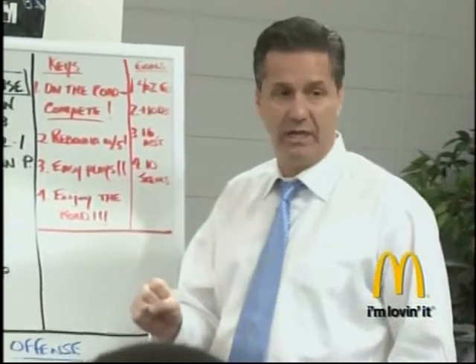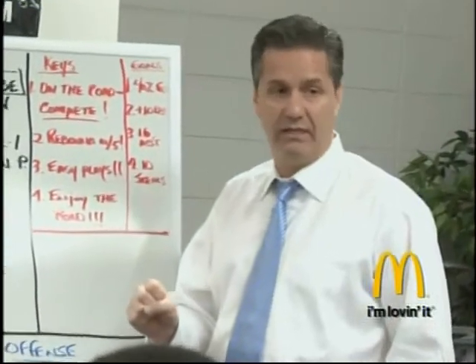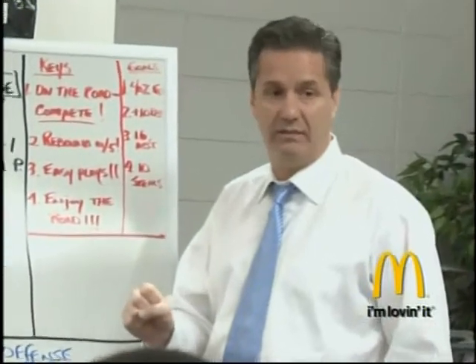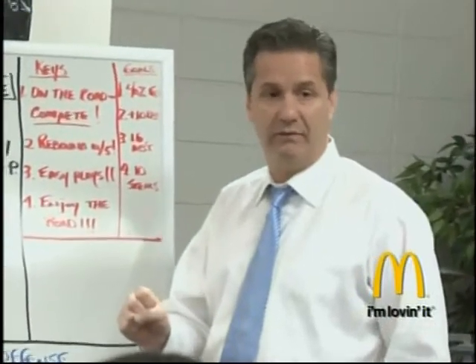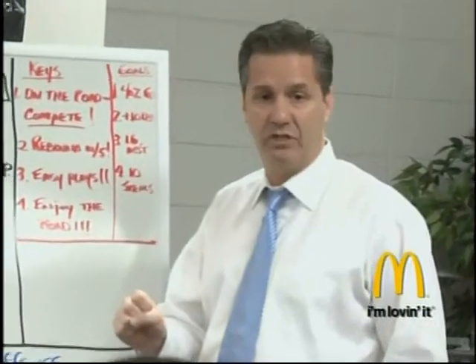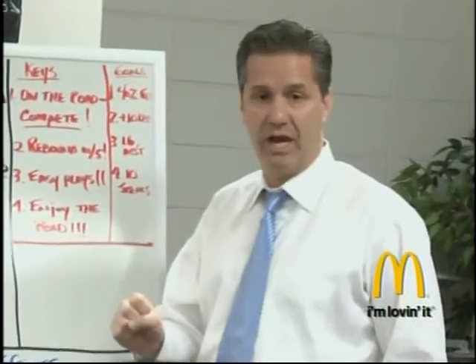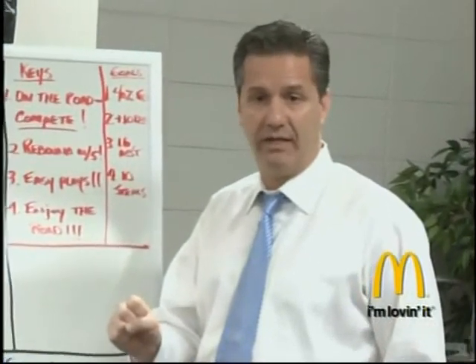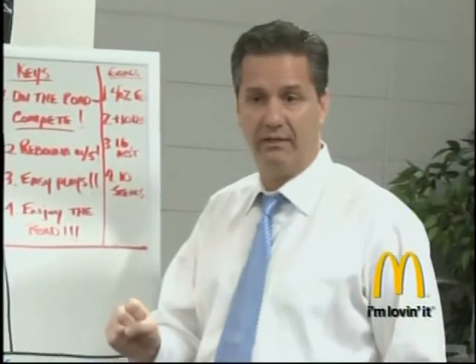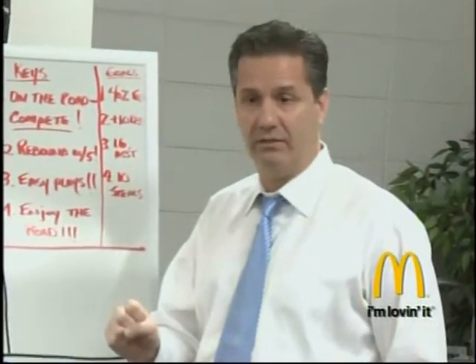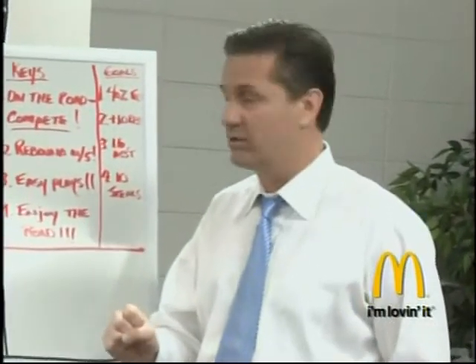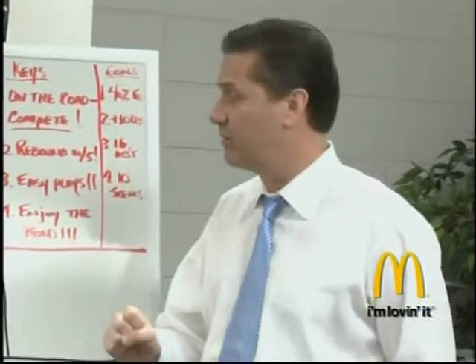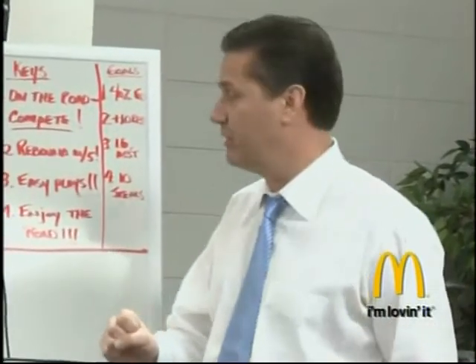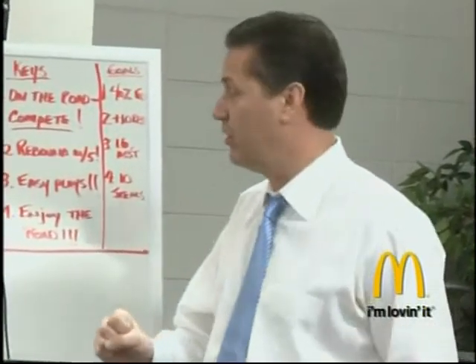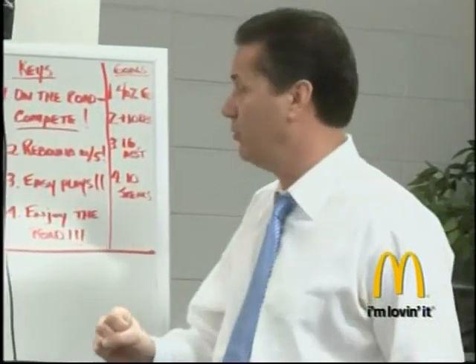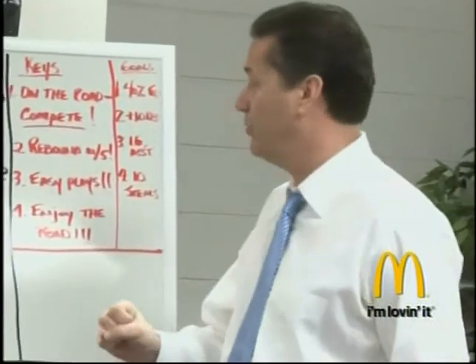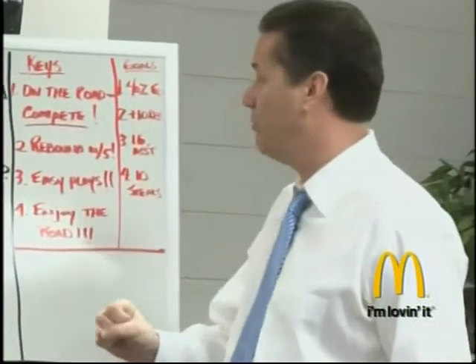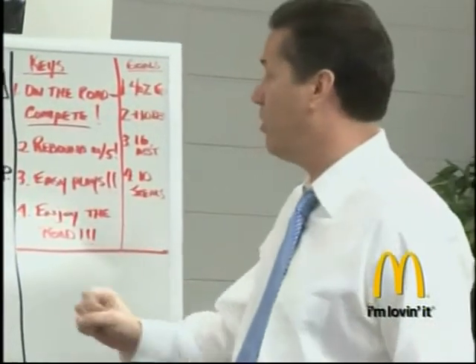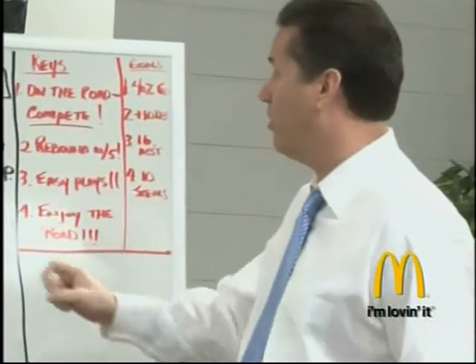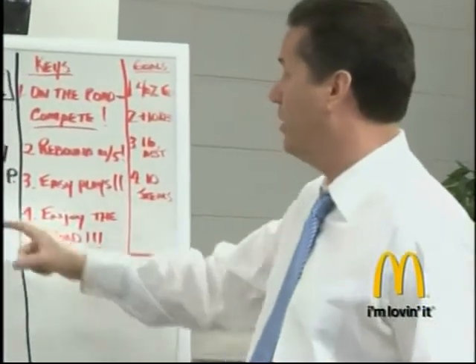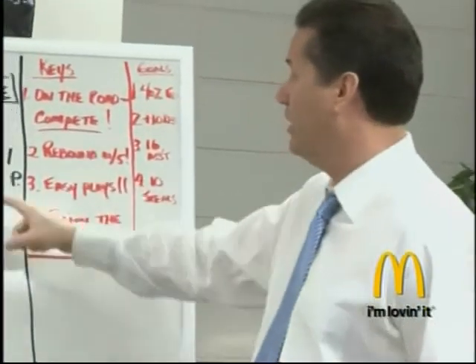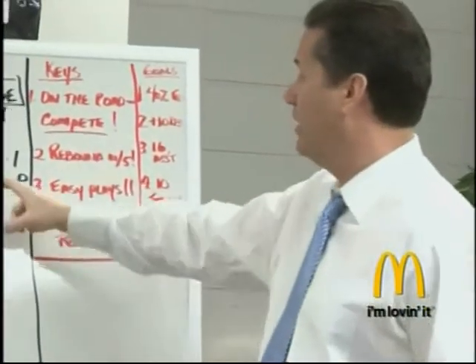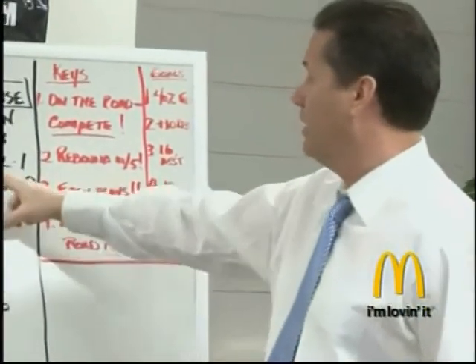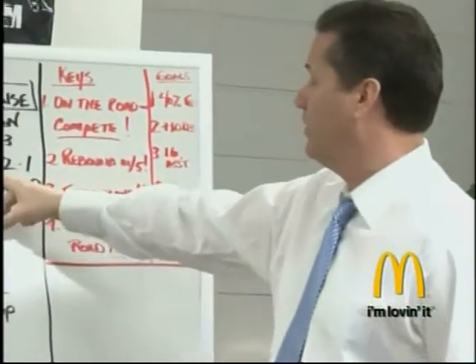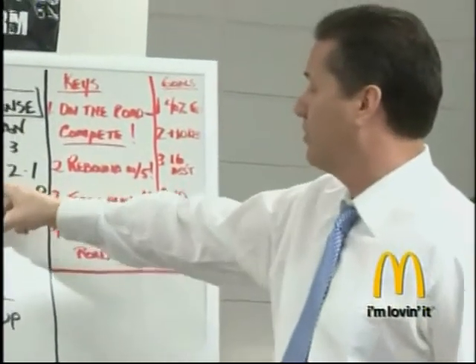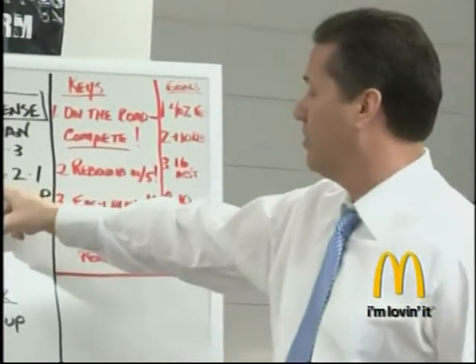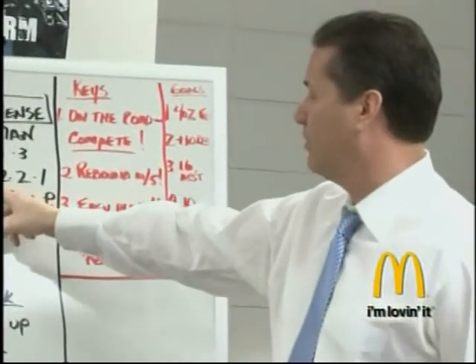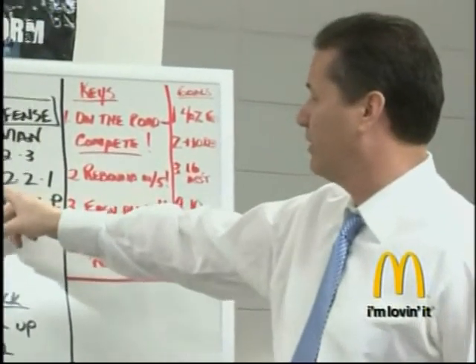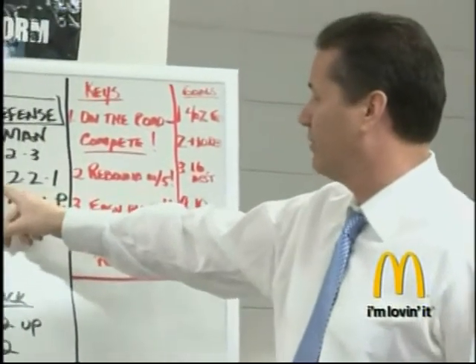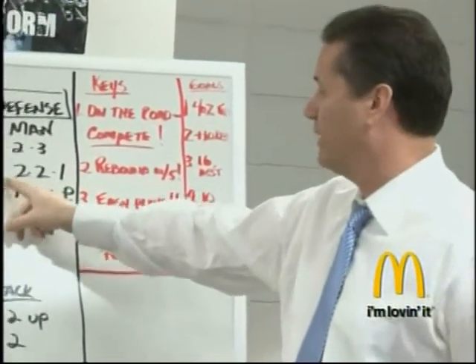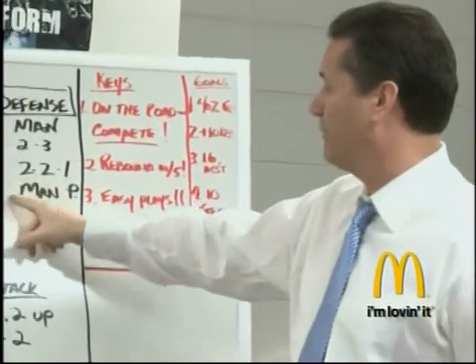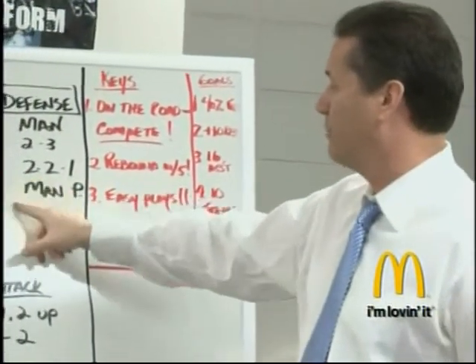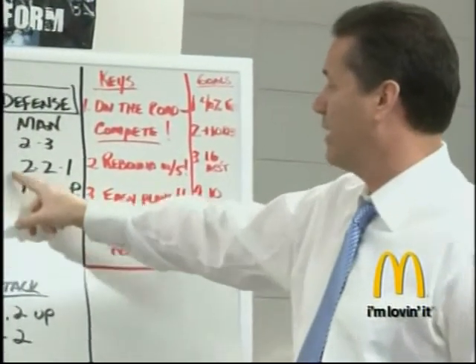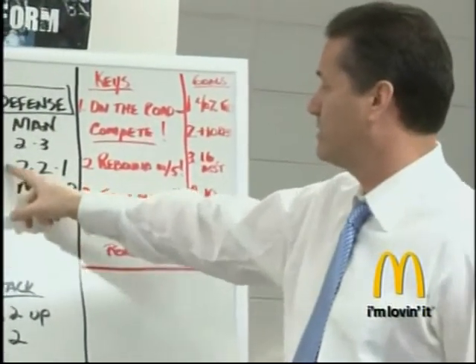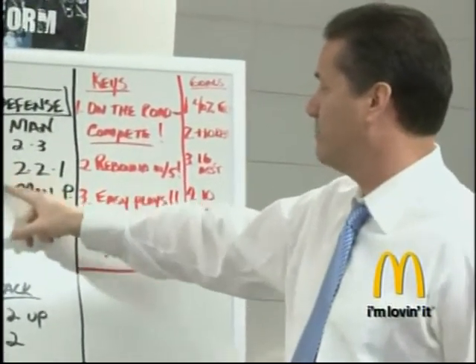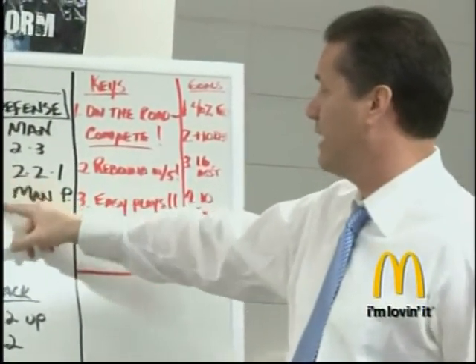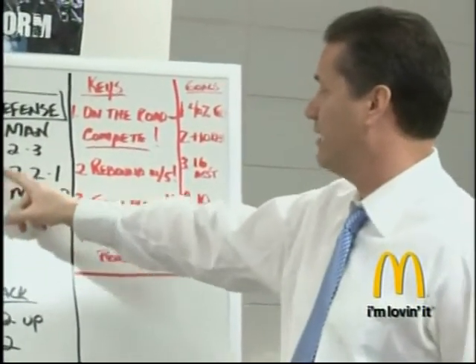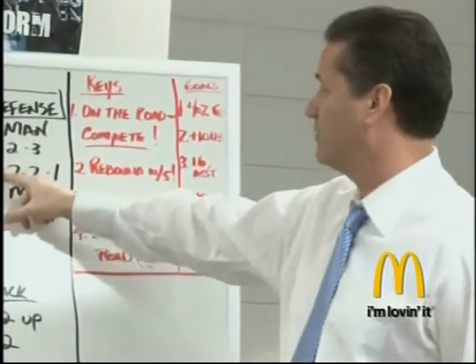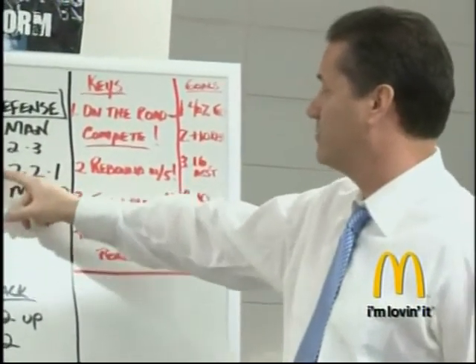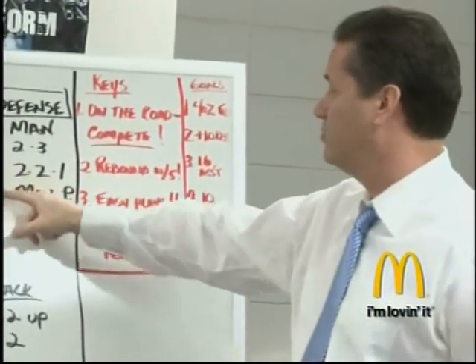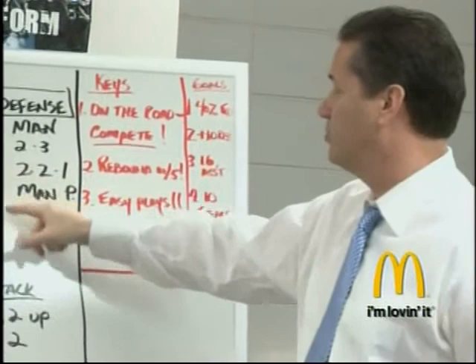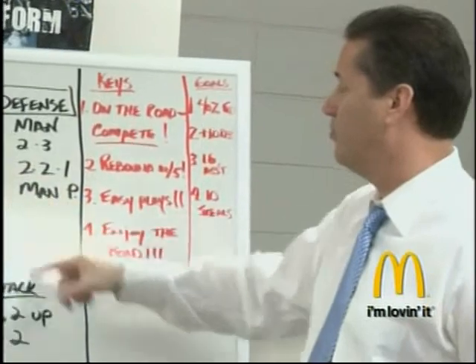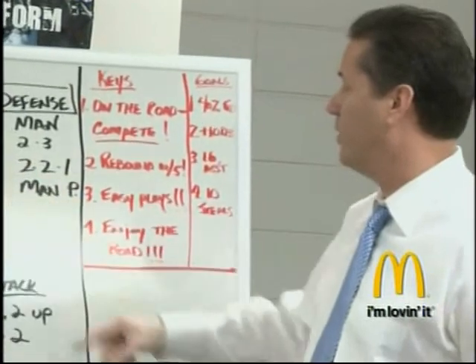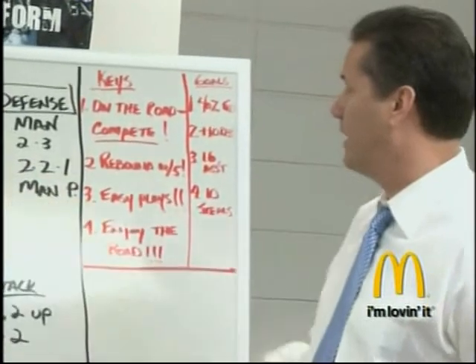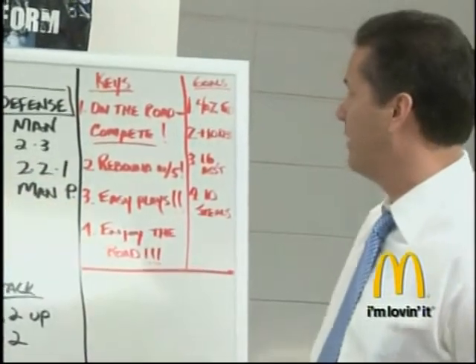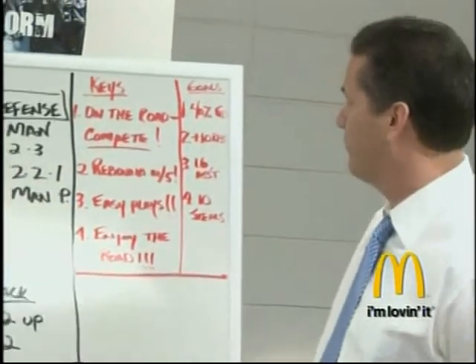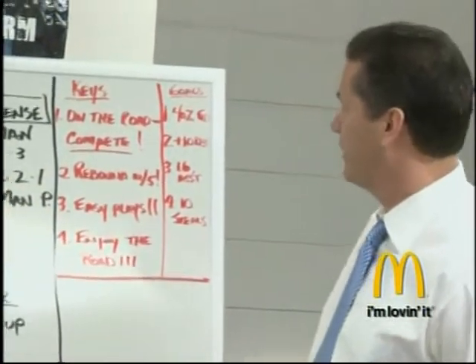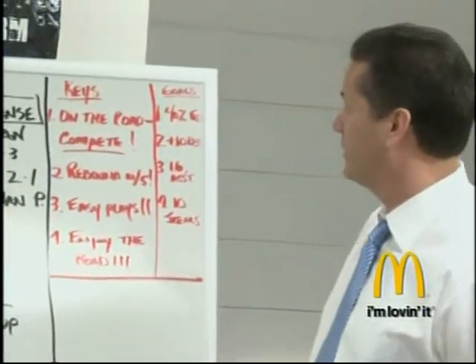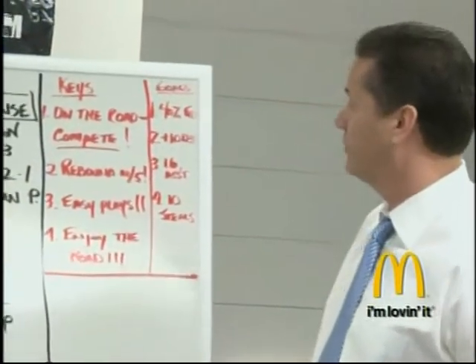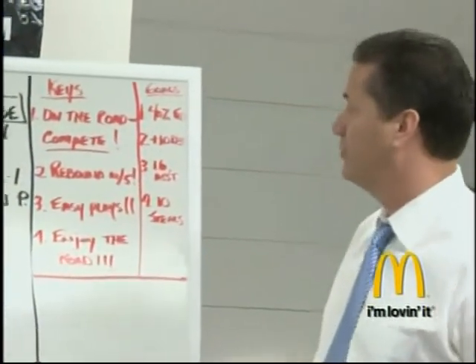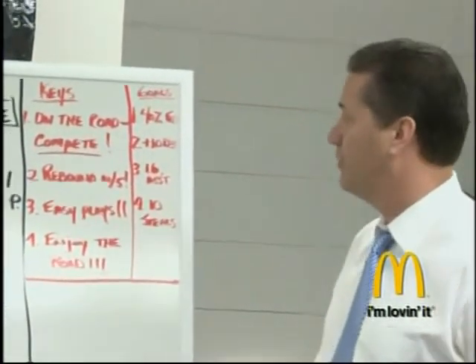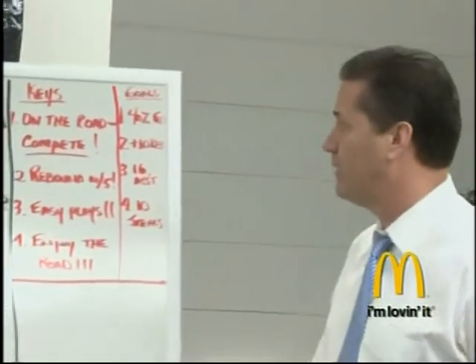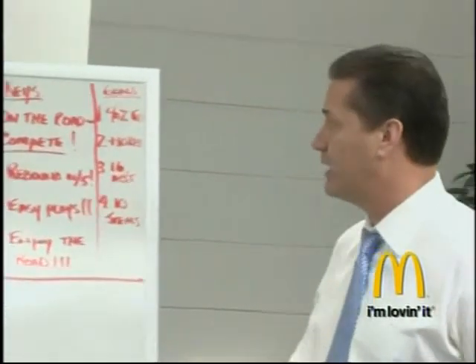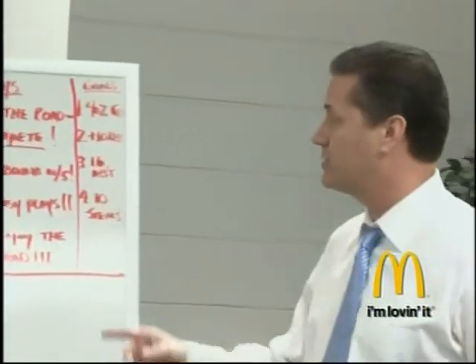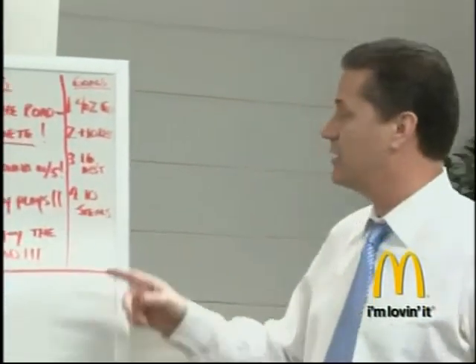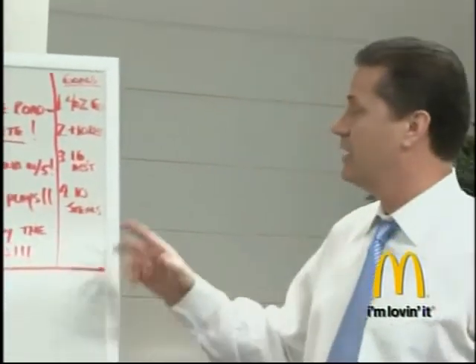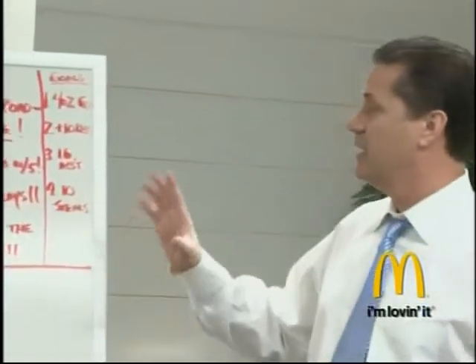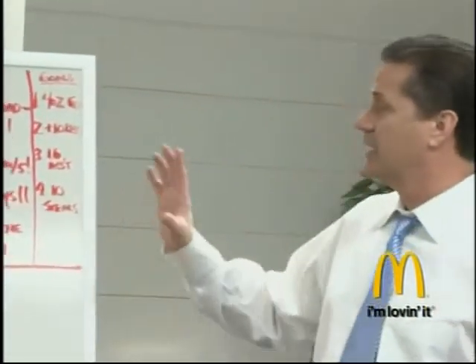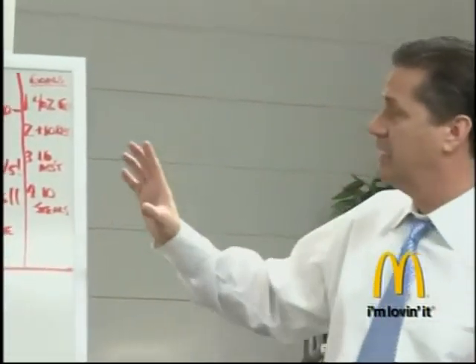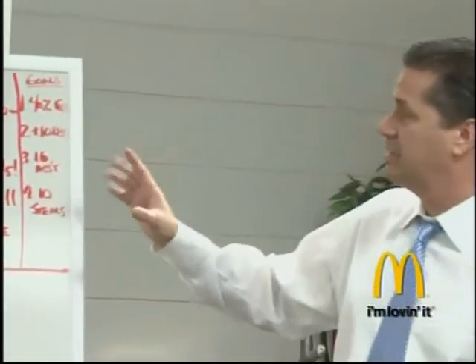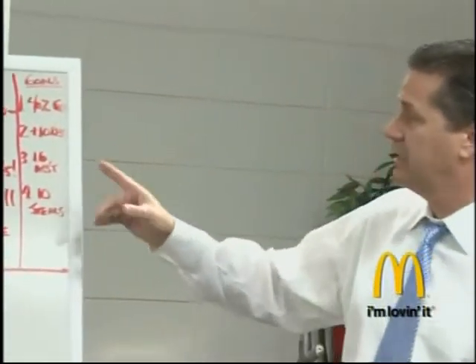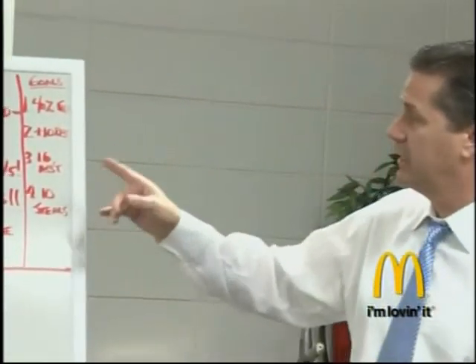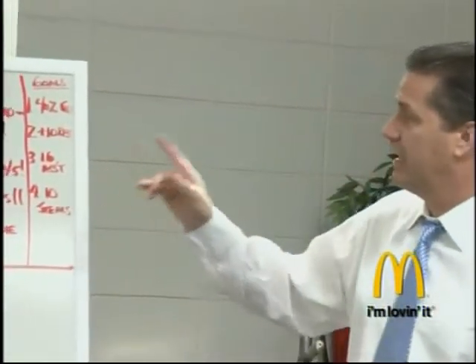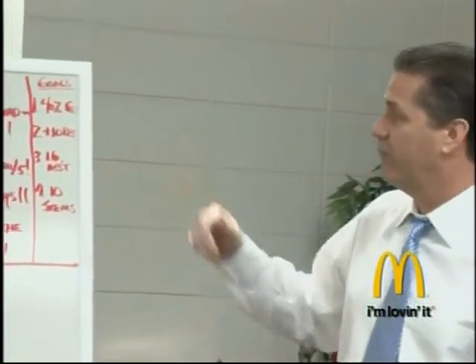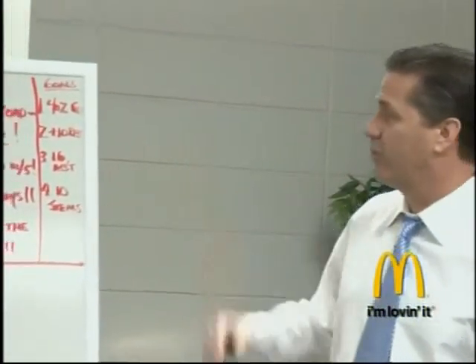Don't take a tough shot, because they're going to be holding the ball. They'll go a little bit of press, man, or 2-2-1. I don't think they'll do it much. Keys to the game.